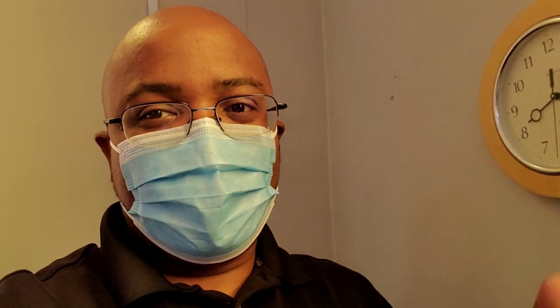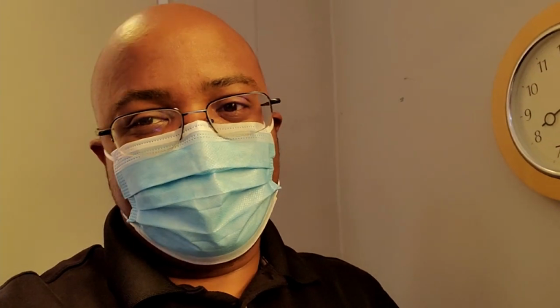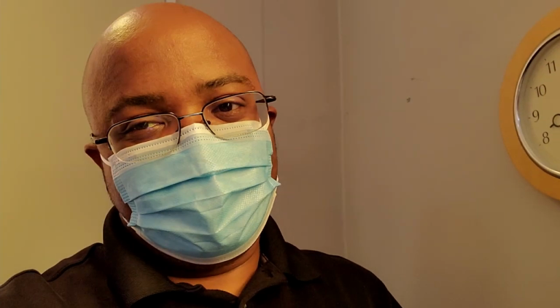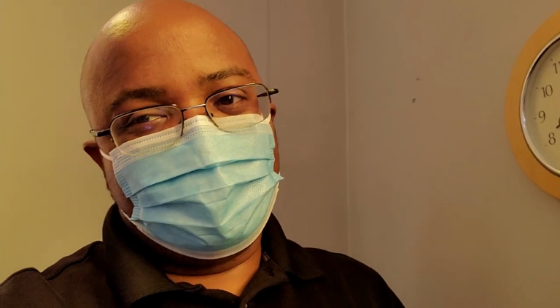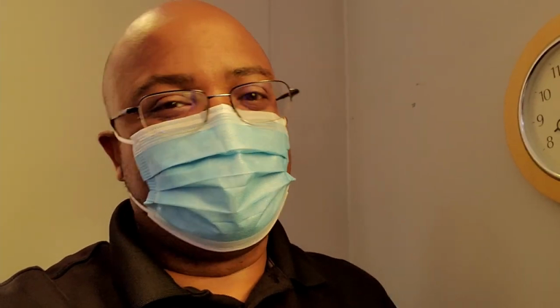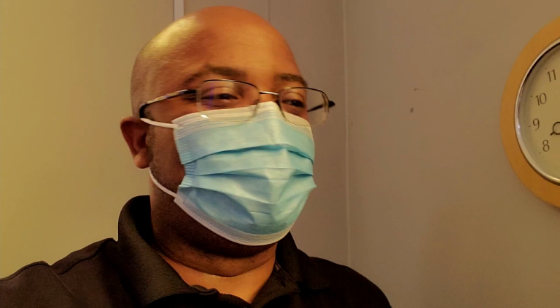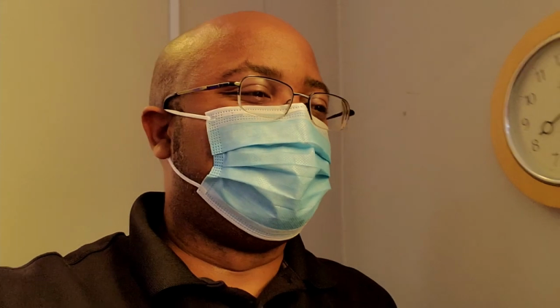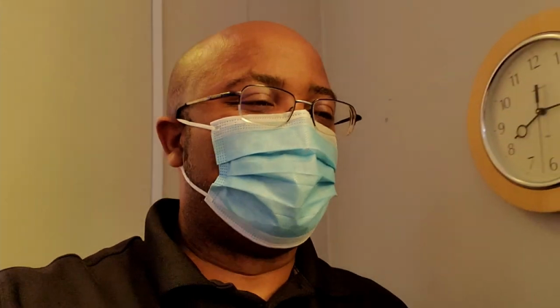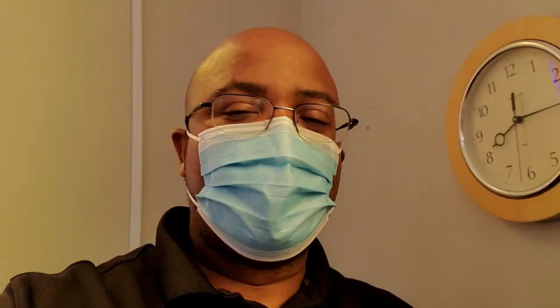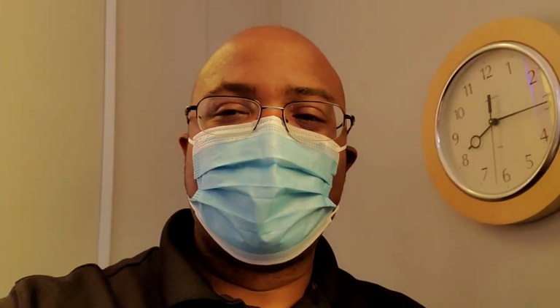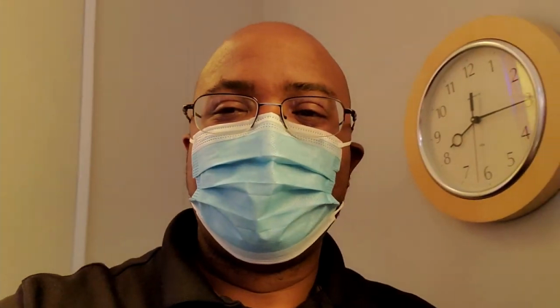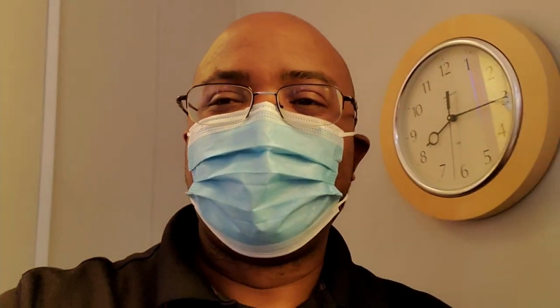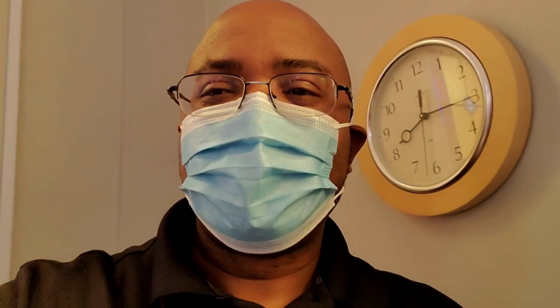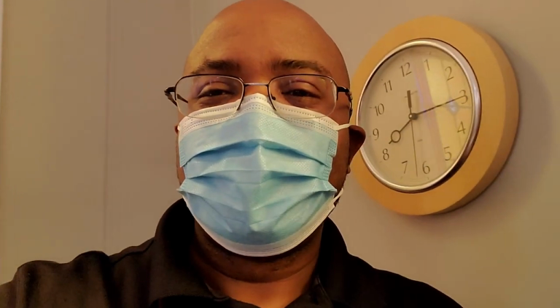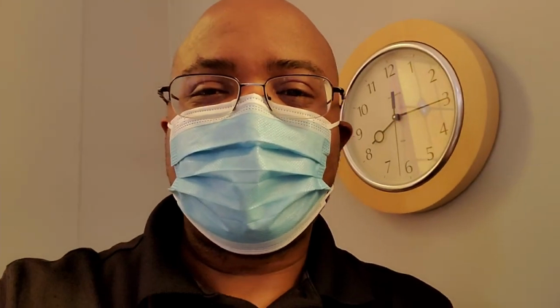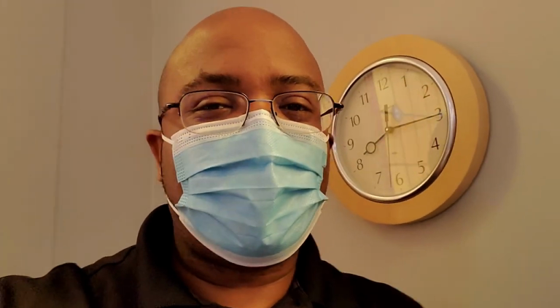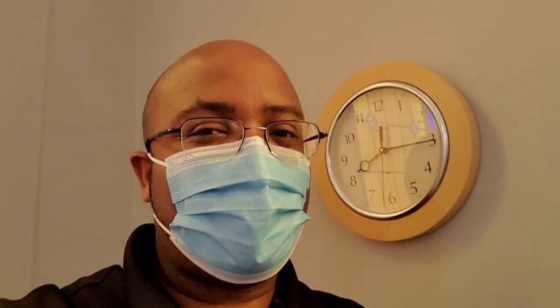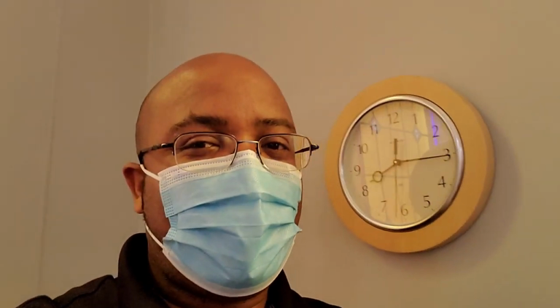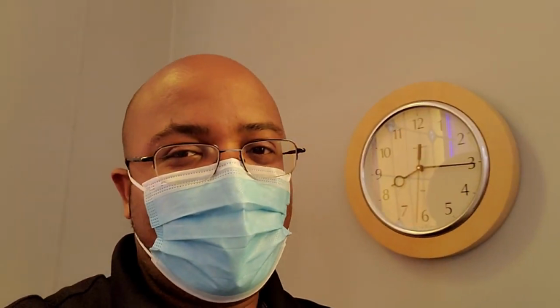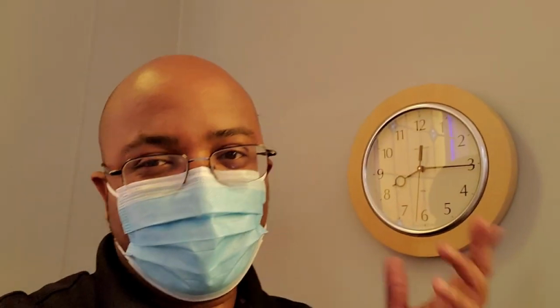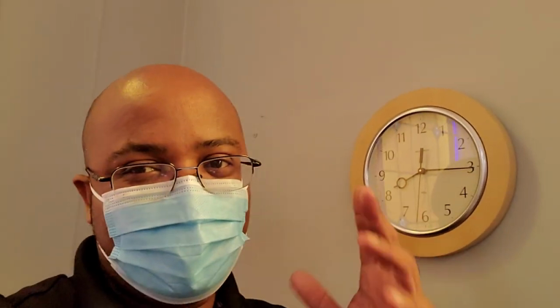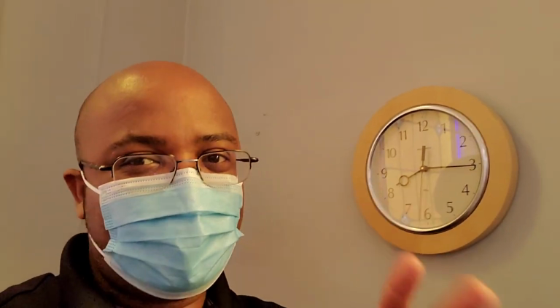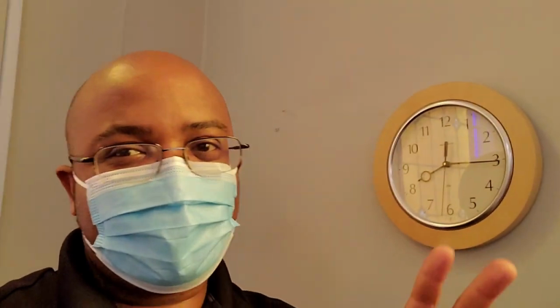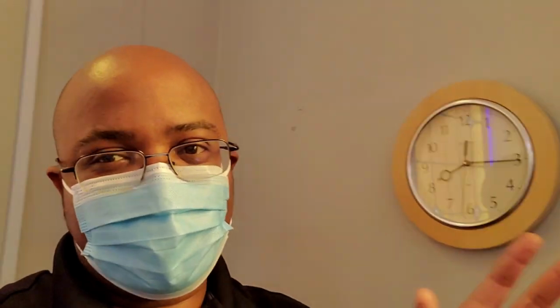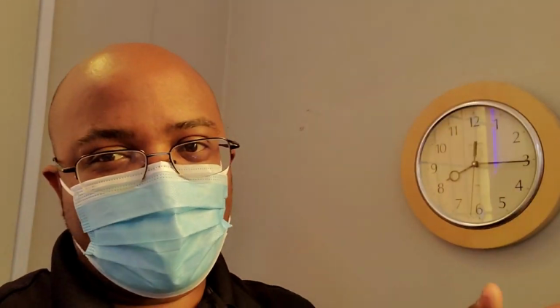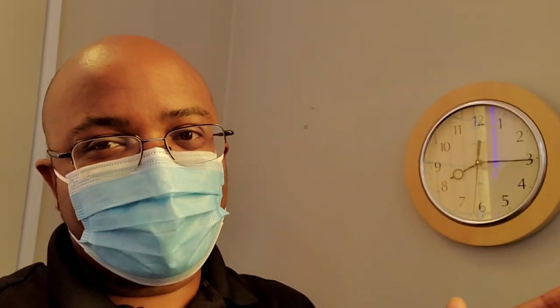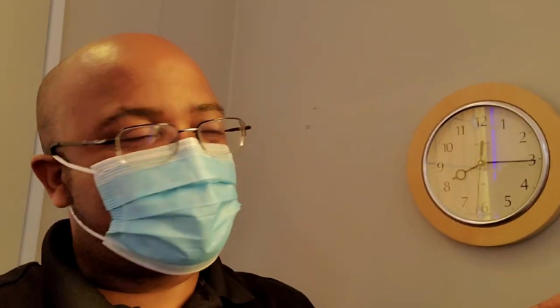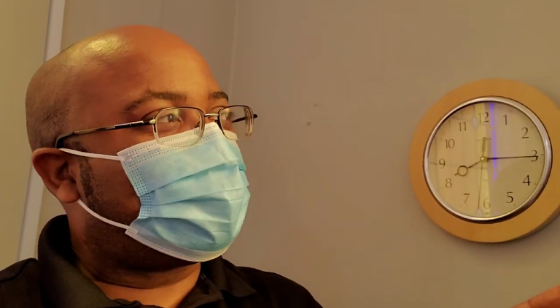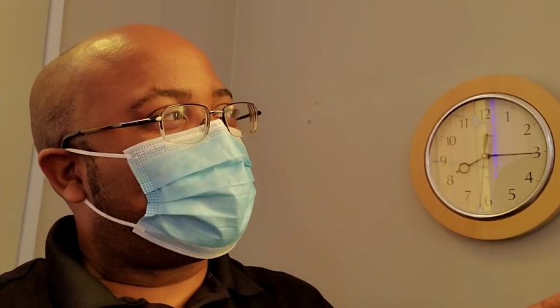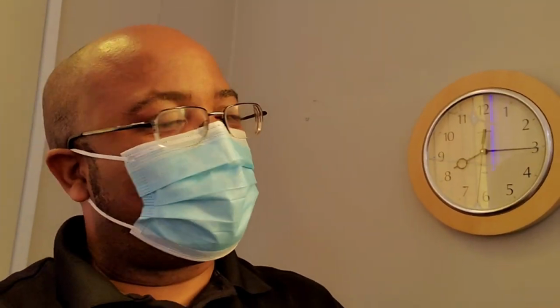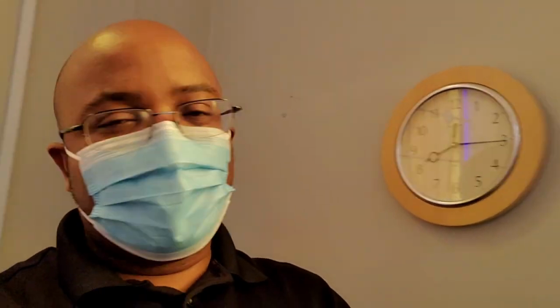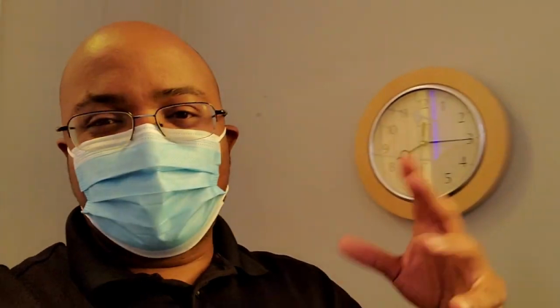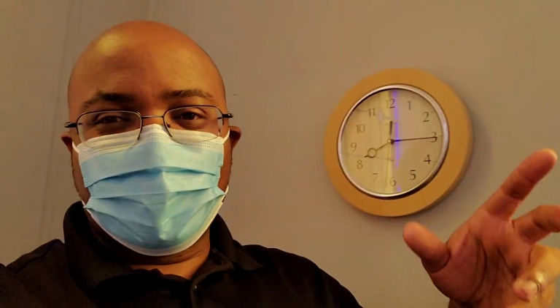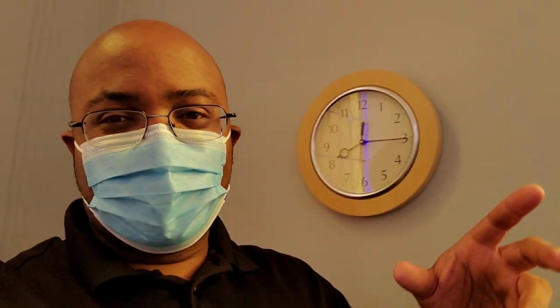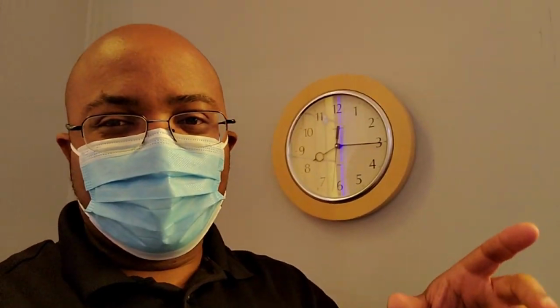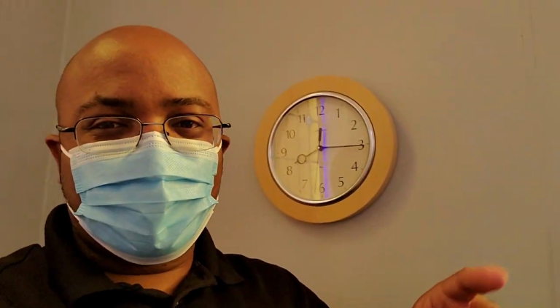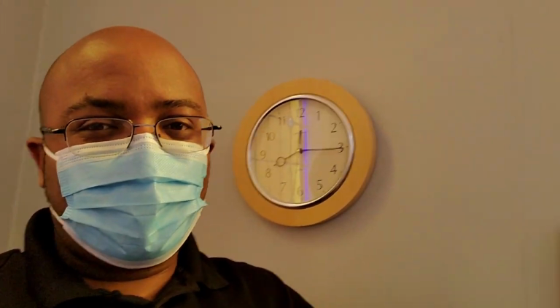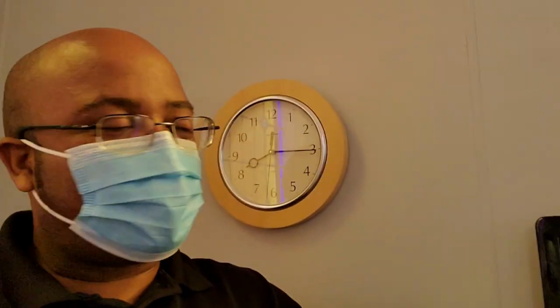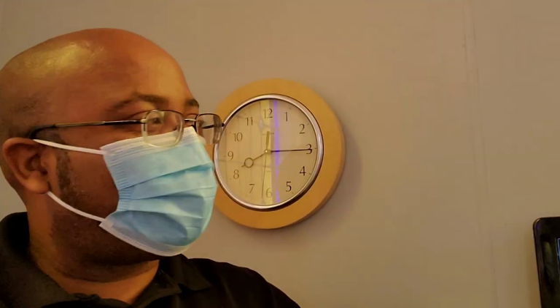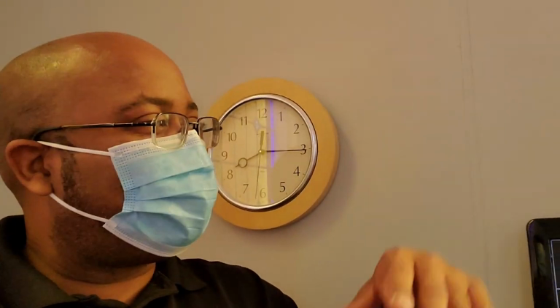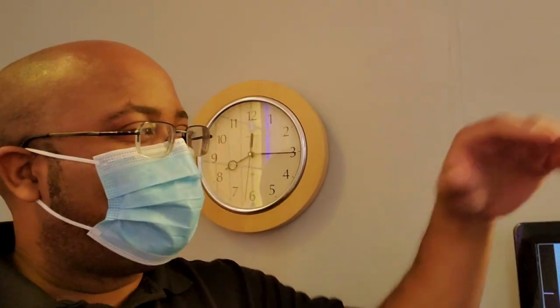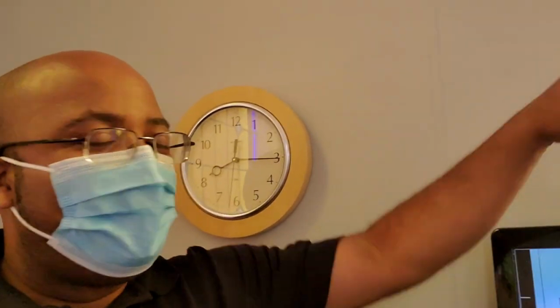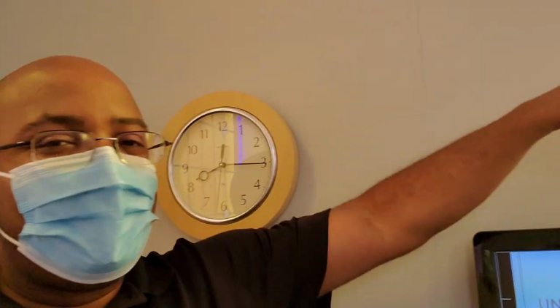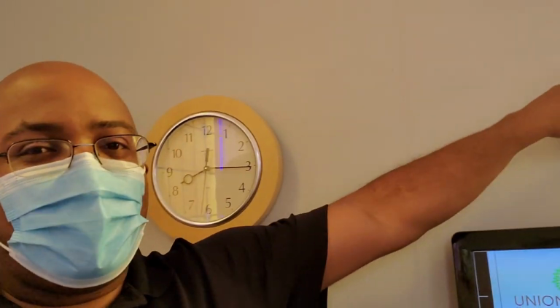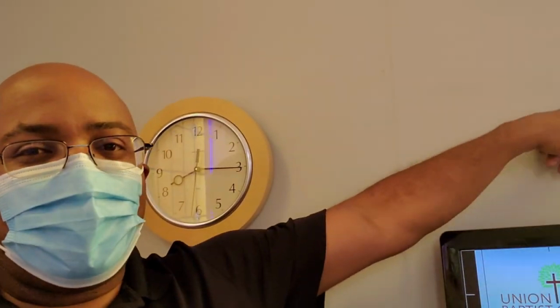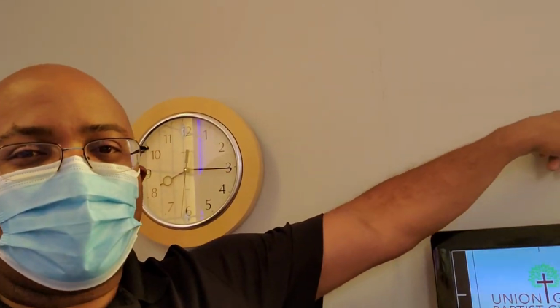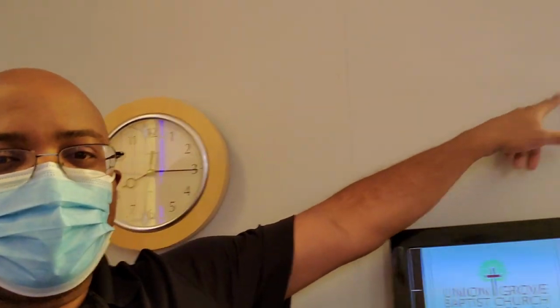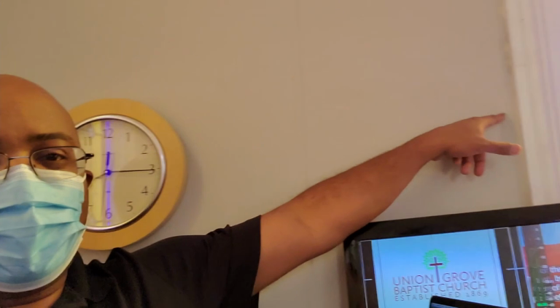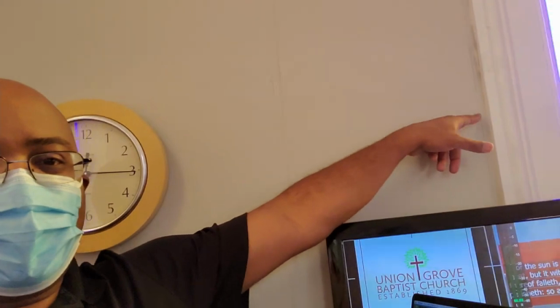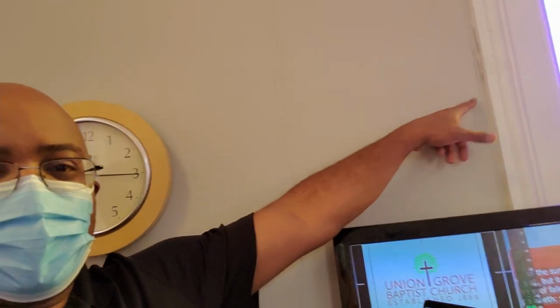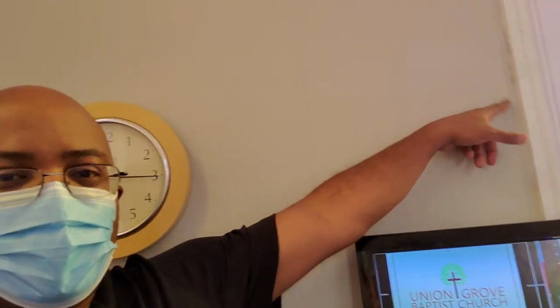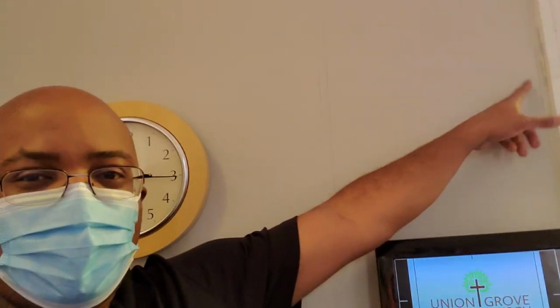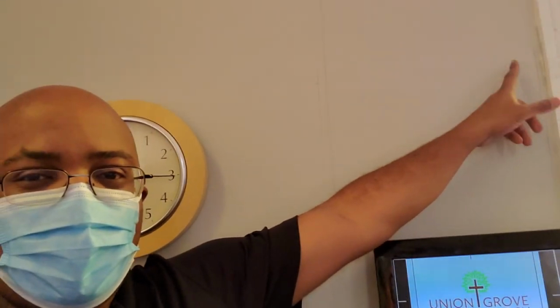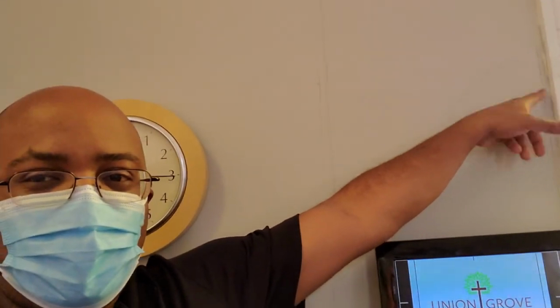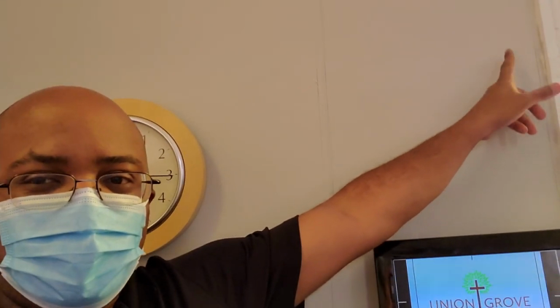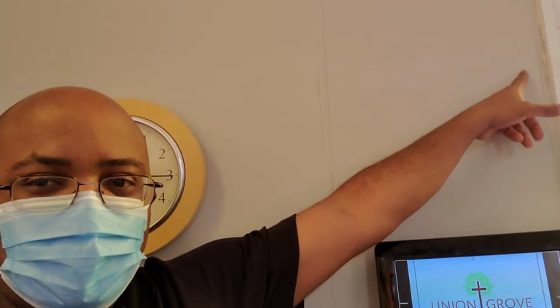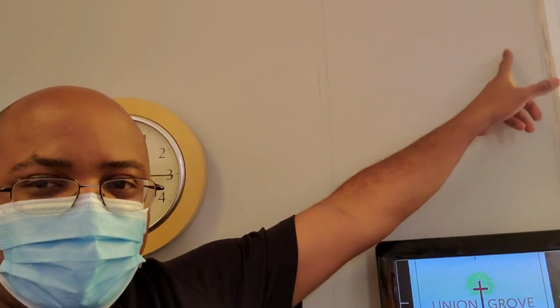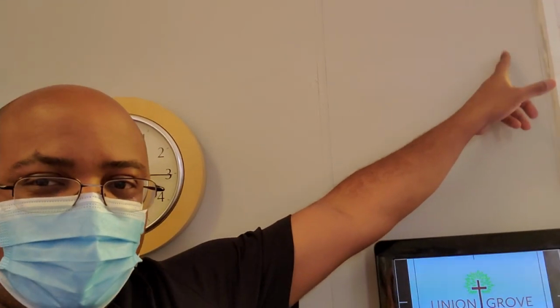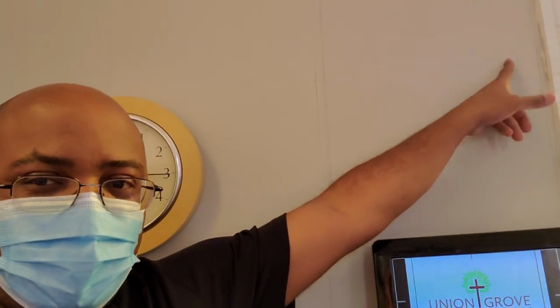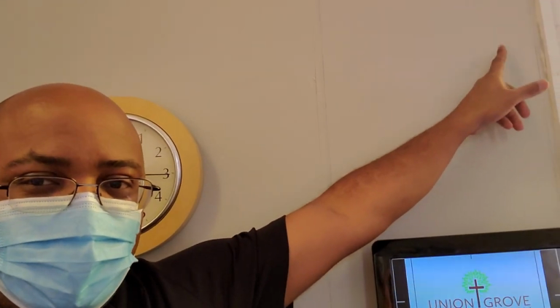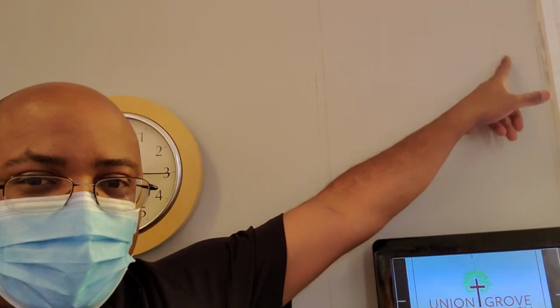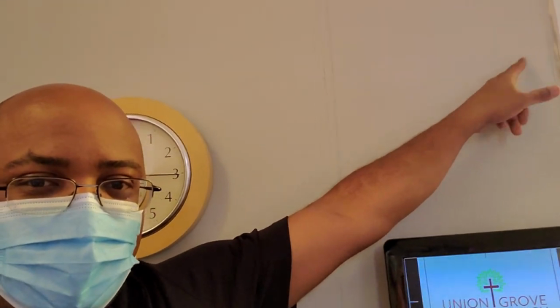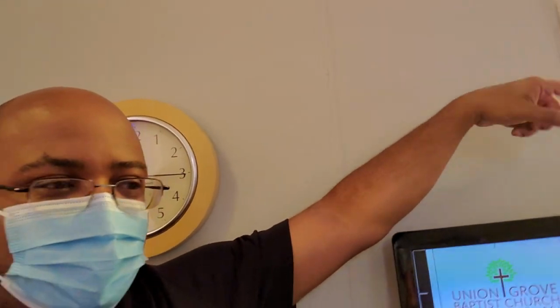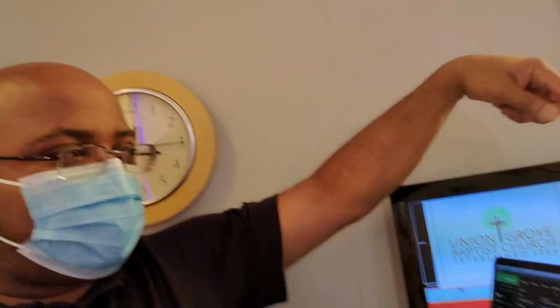After this service is over, we're doing a little quick cleaning. I'm going to come back and mount this TV up here so it's up out of the way, and then we'll go from there.